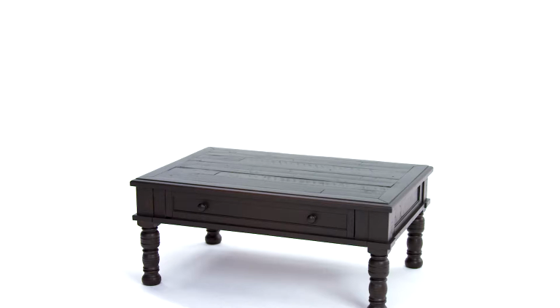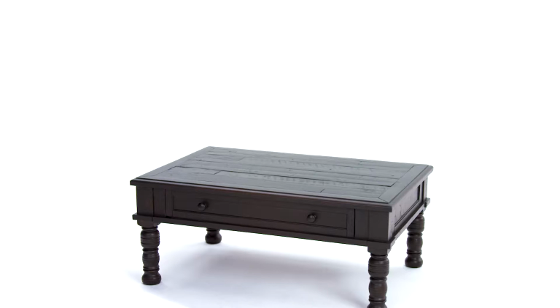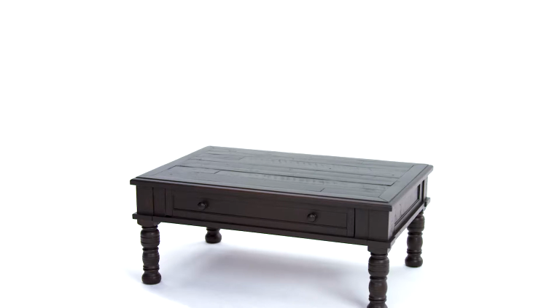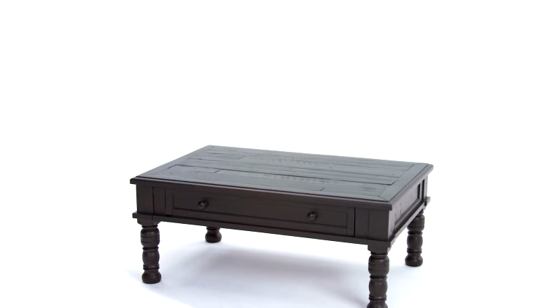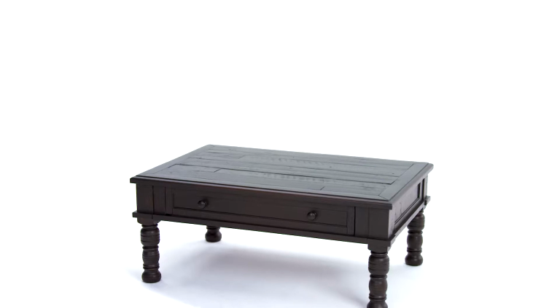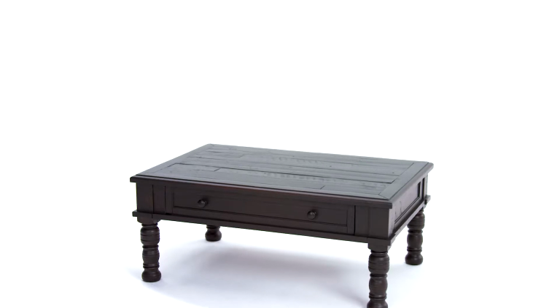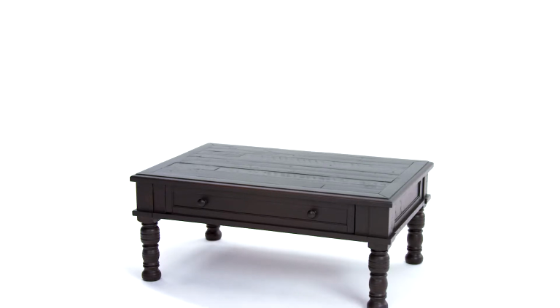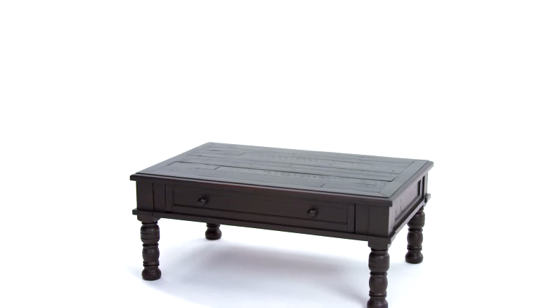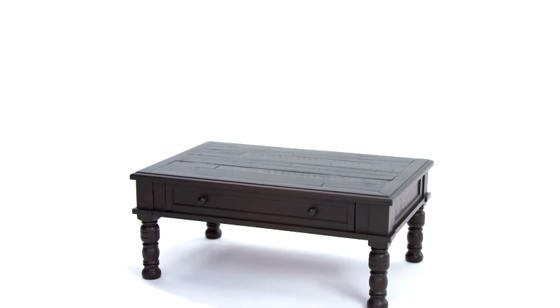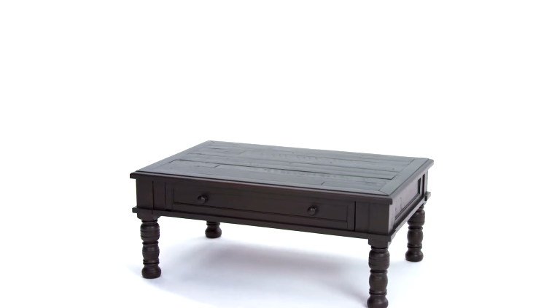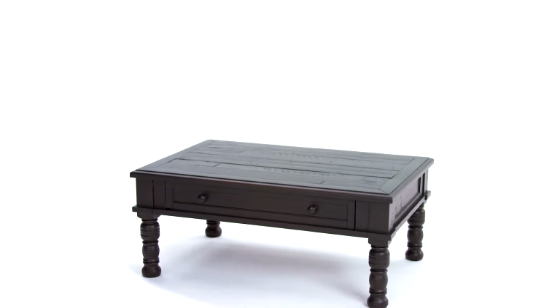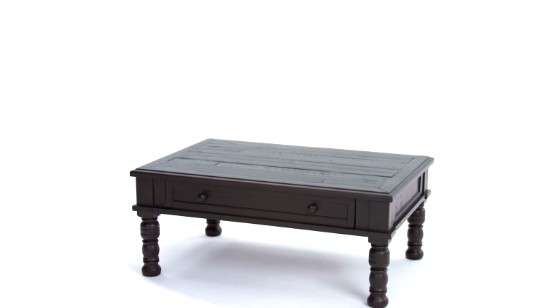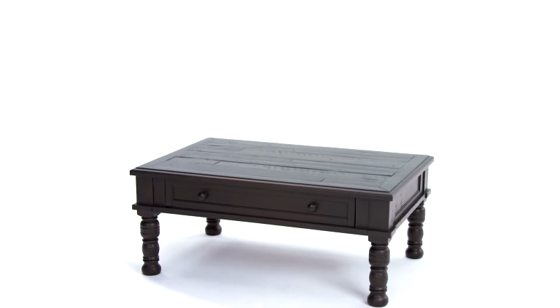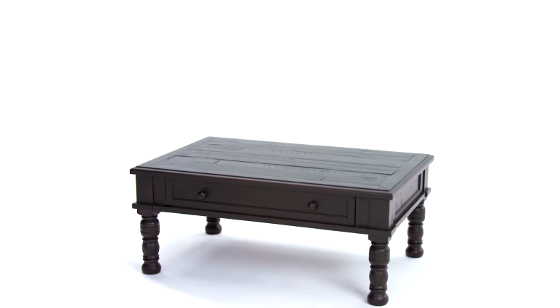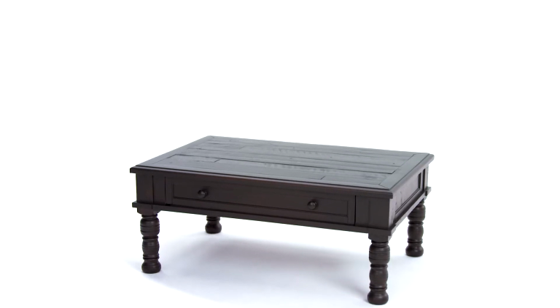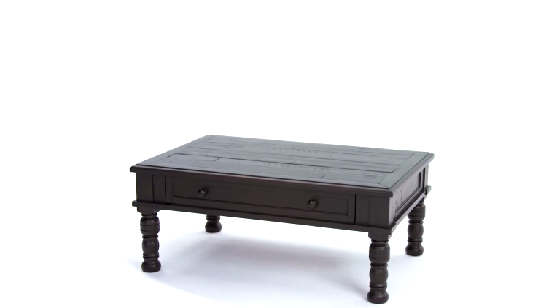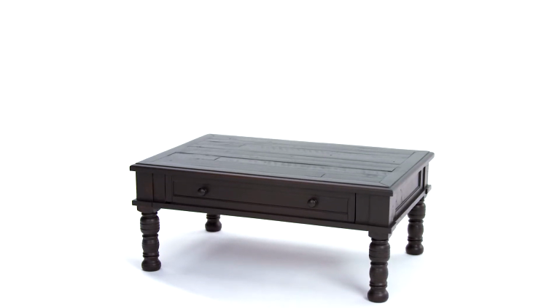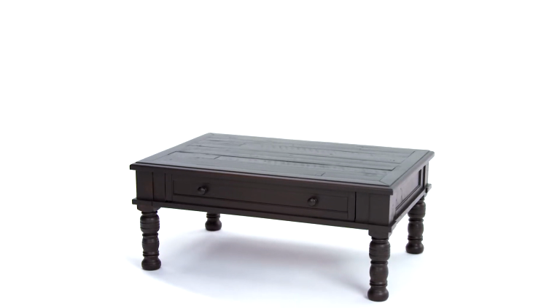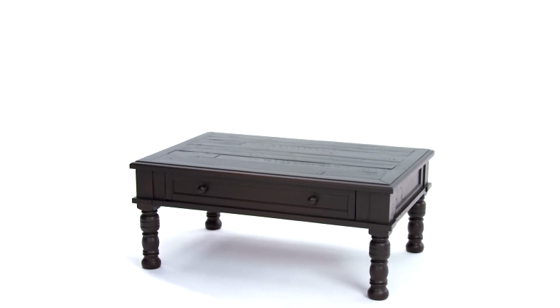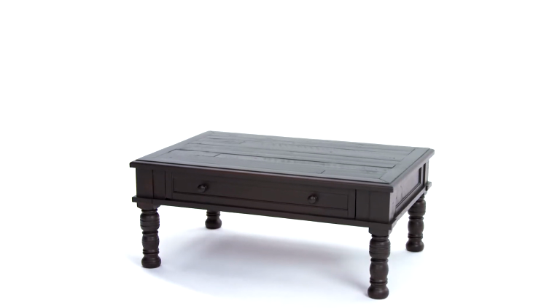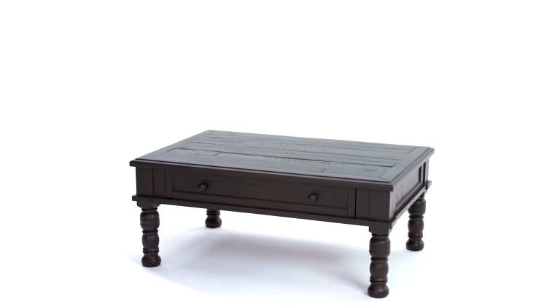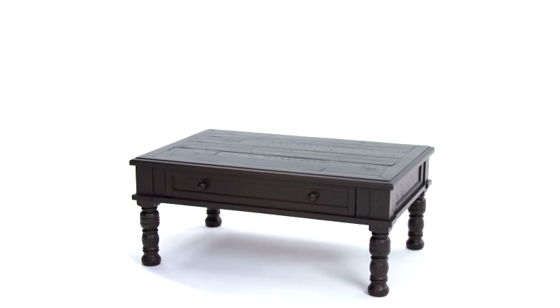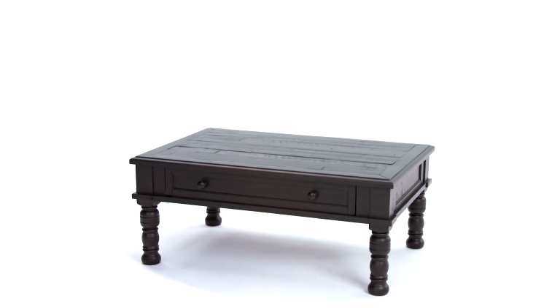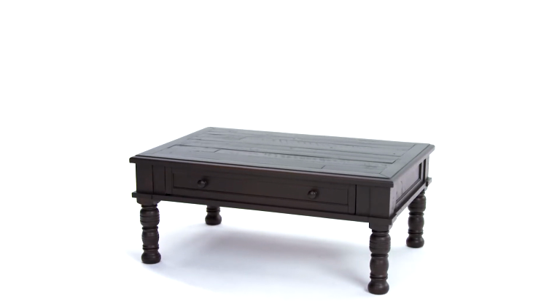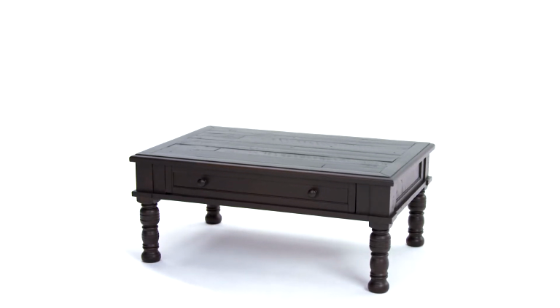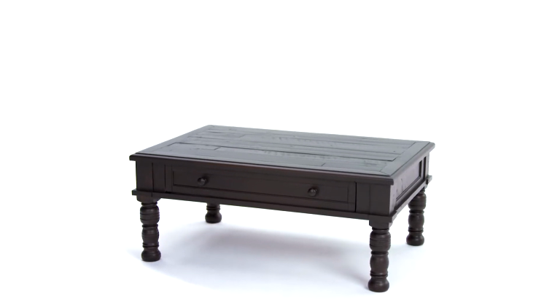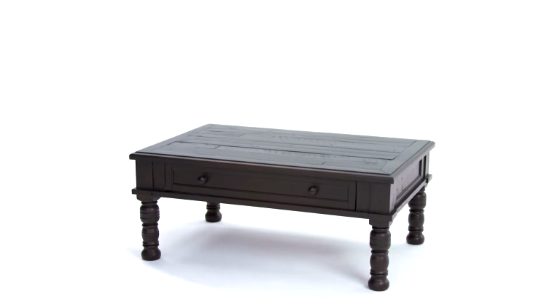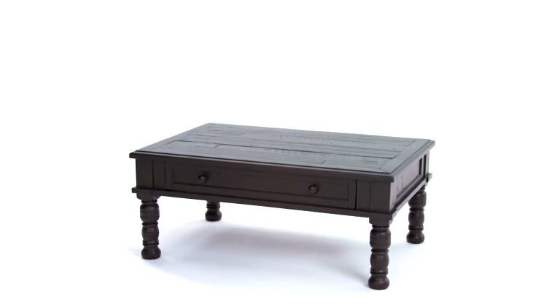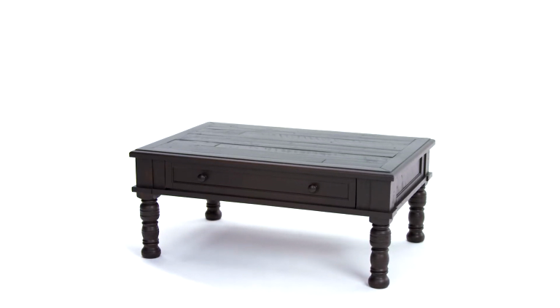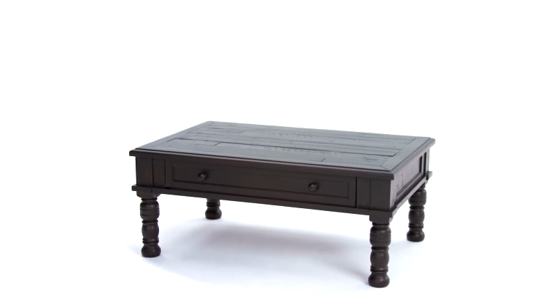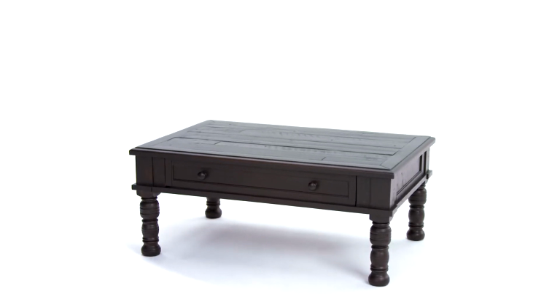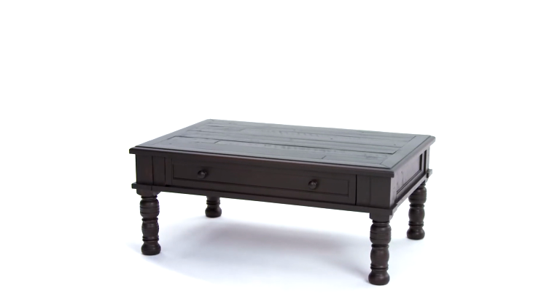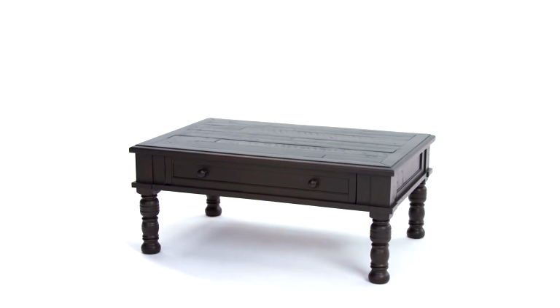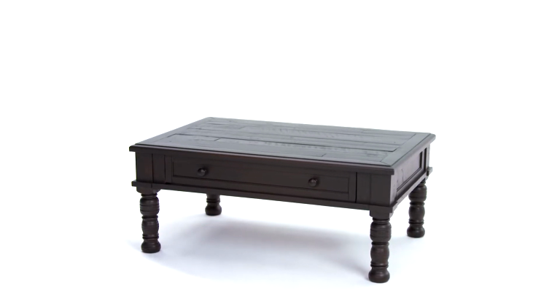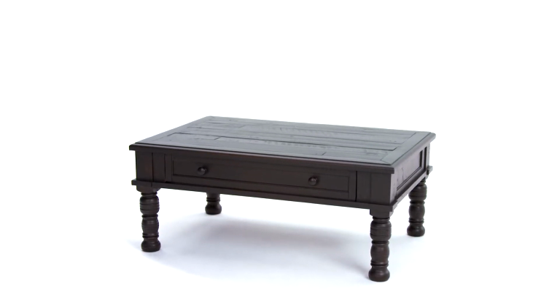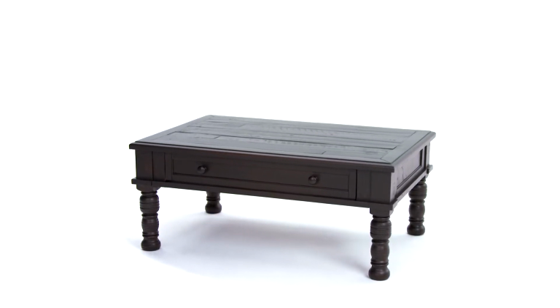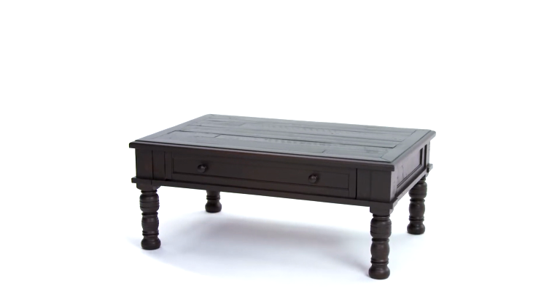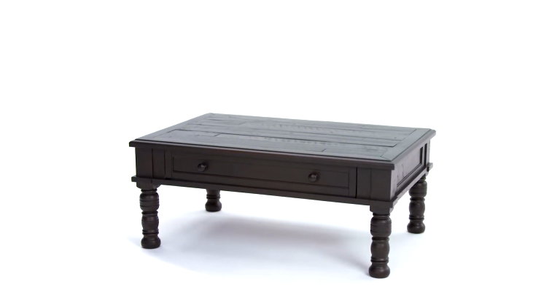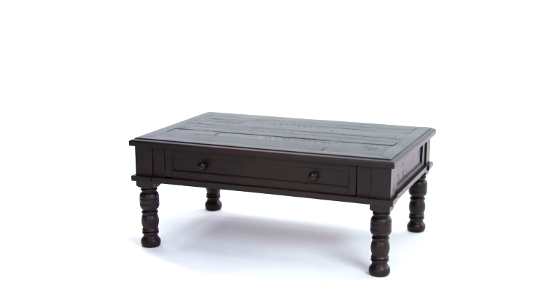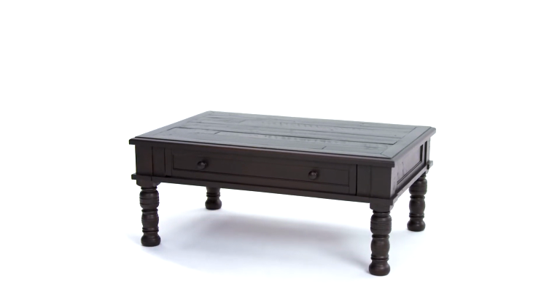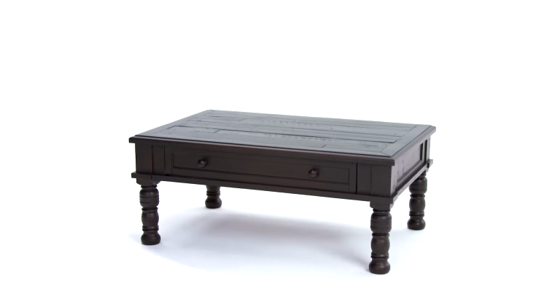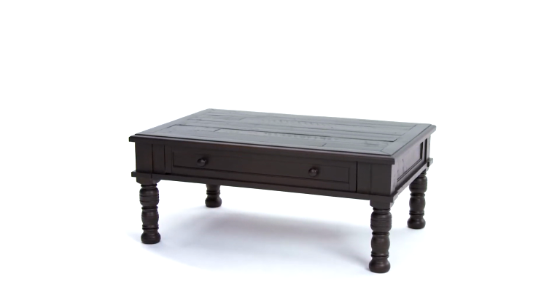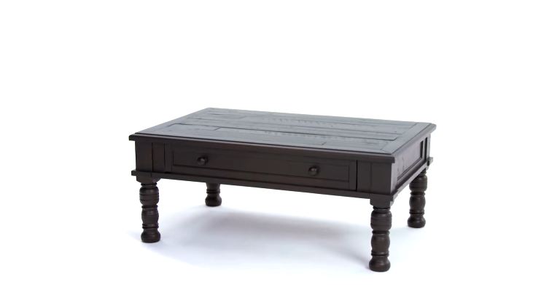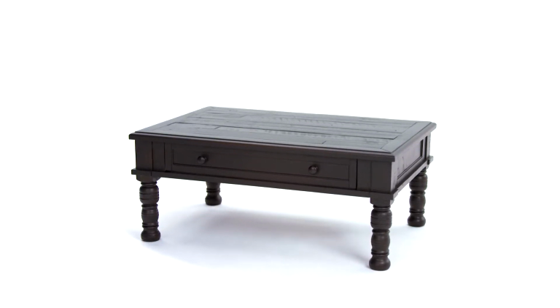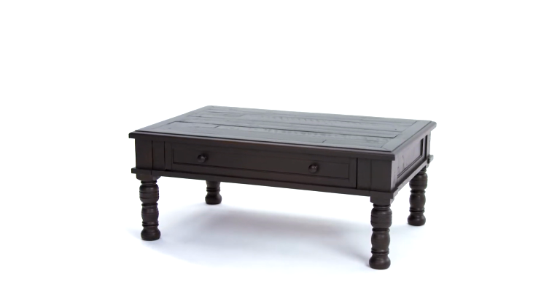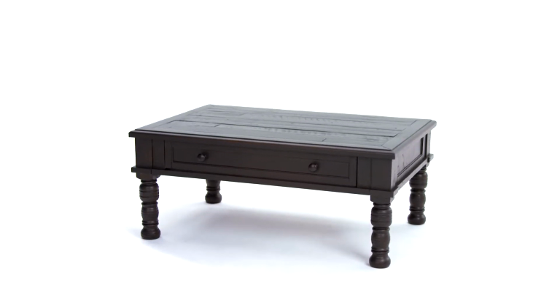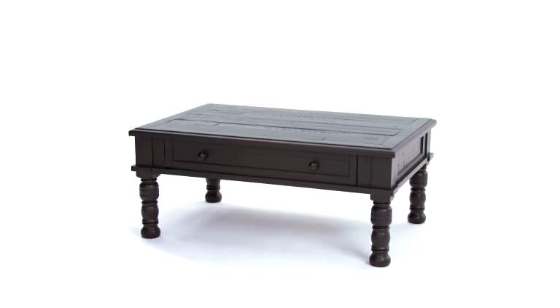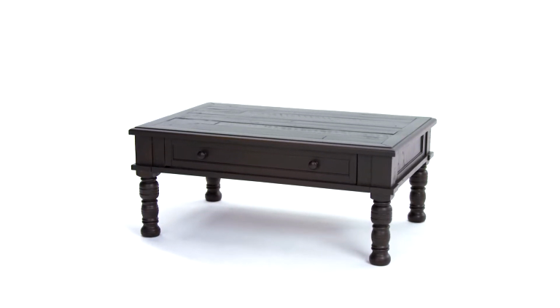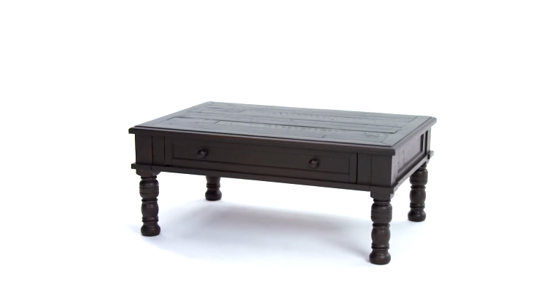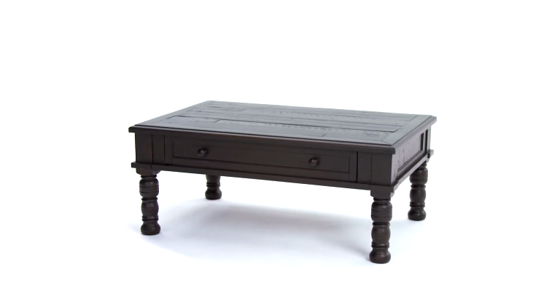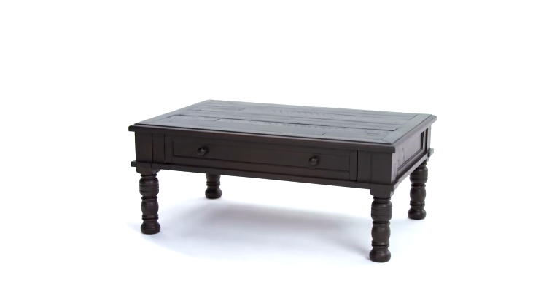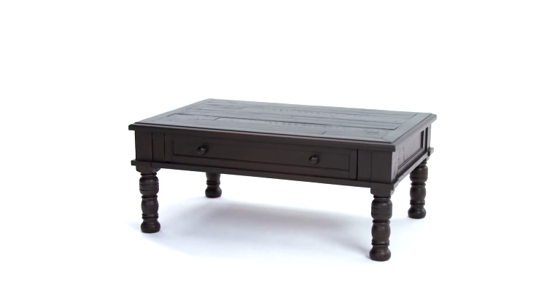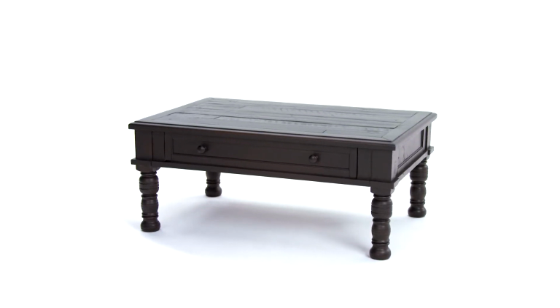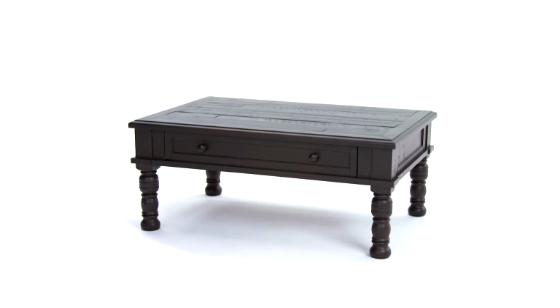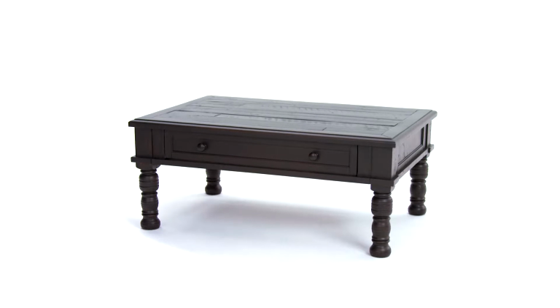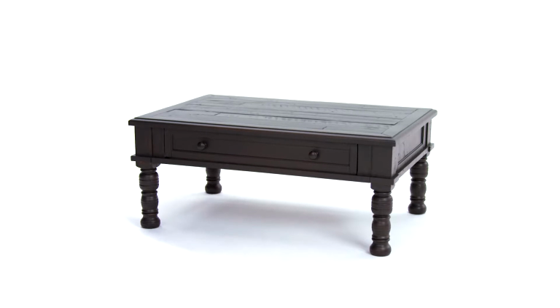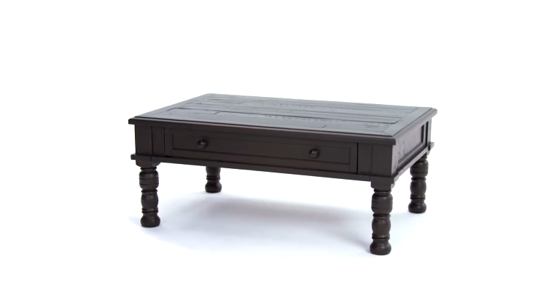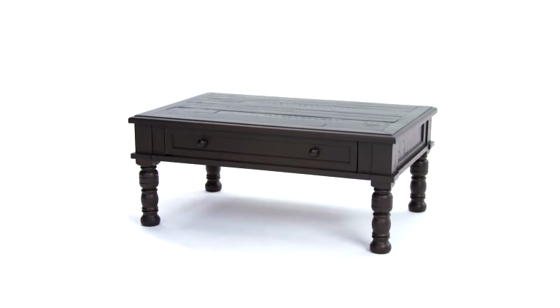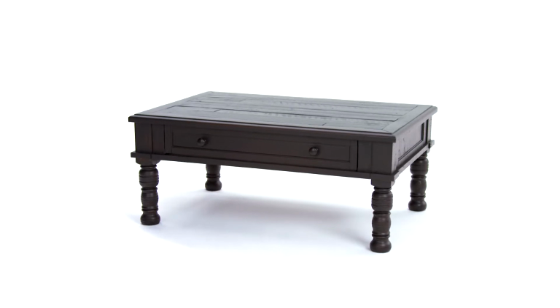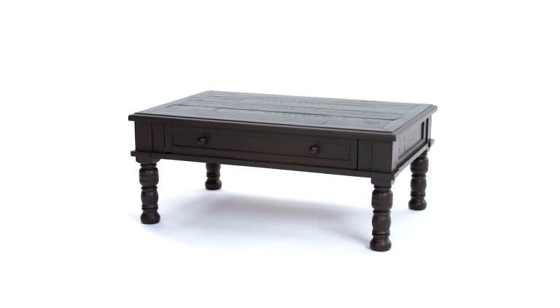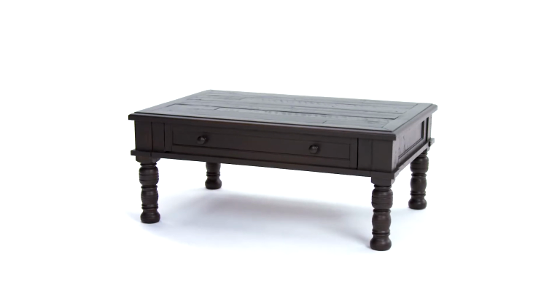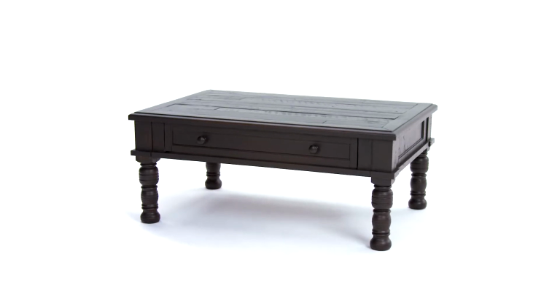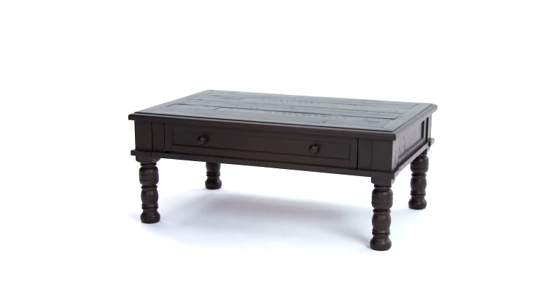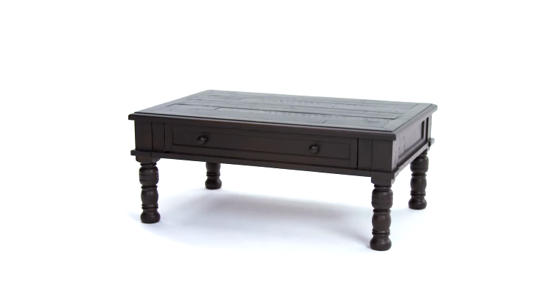Looking for a rectangular coffee table that everyone in the house will love? We think we've found it.